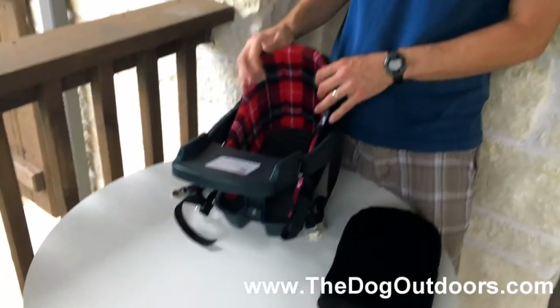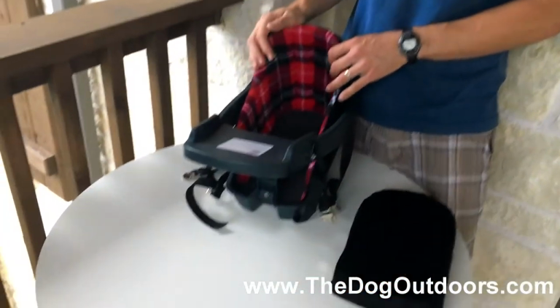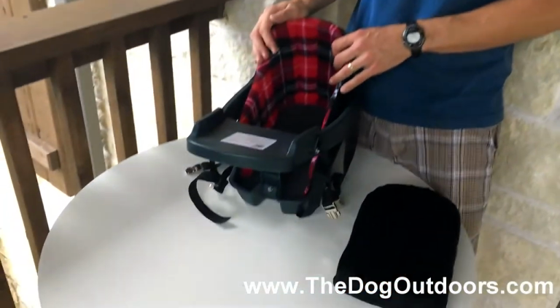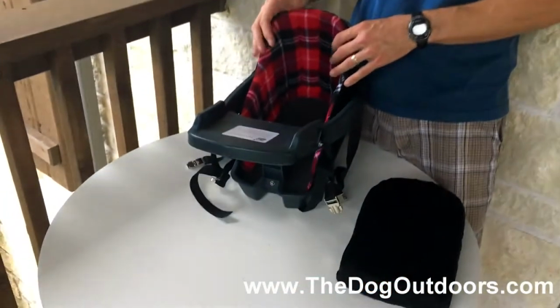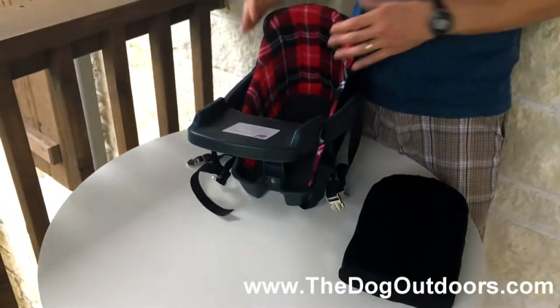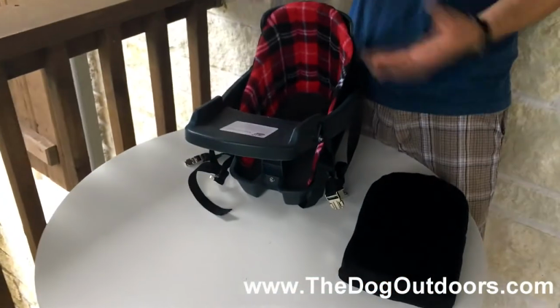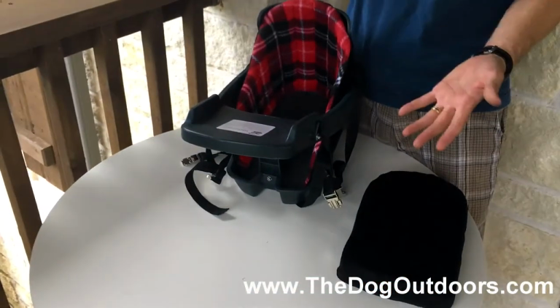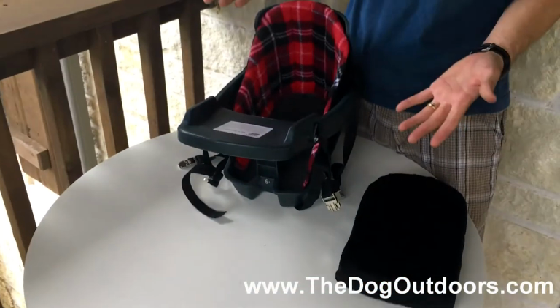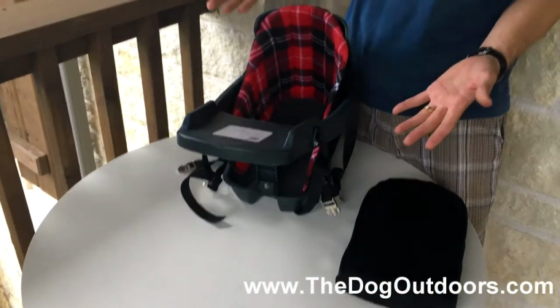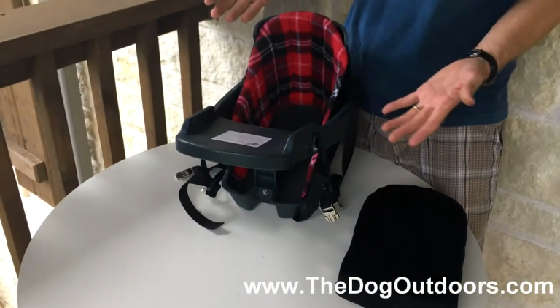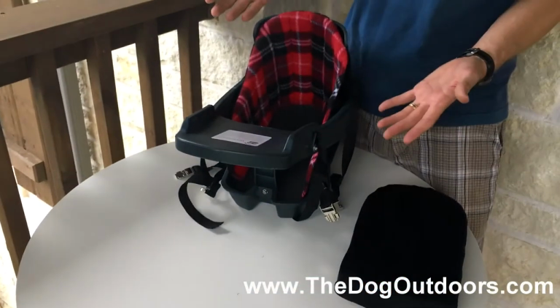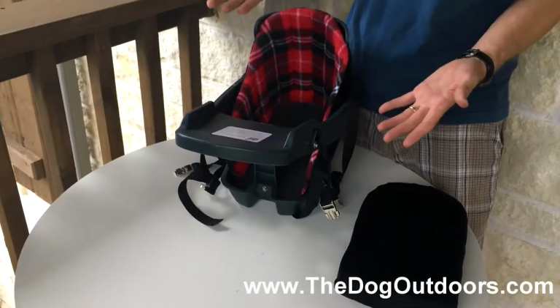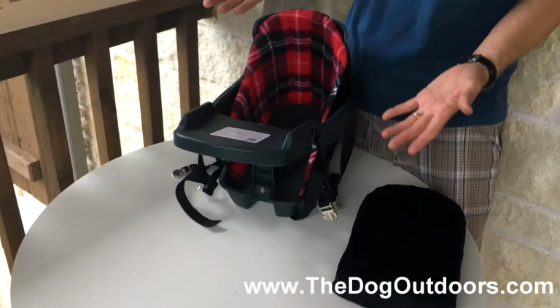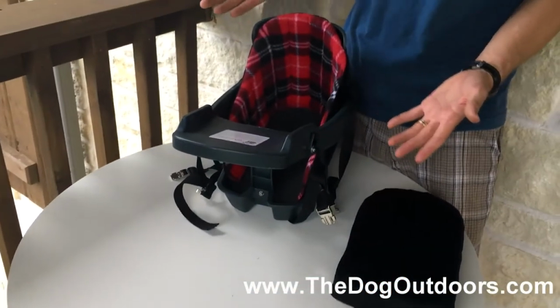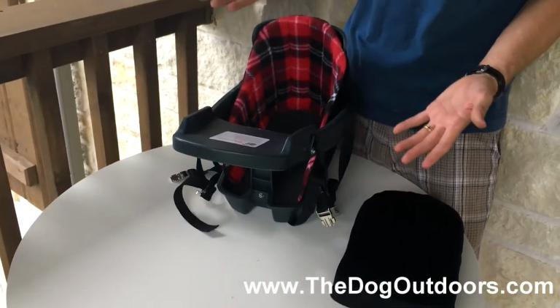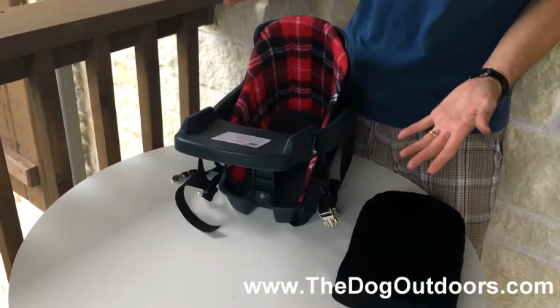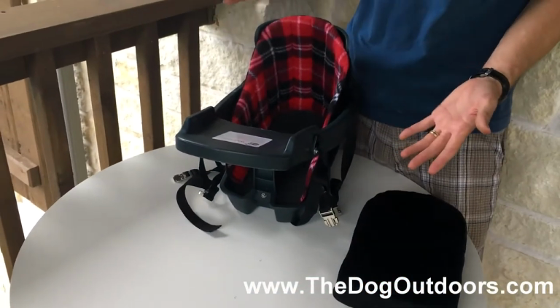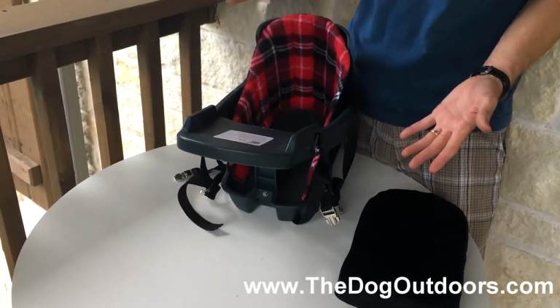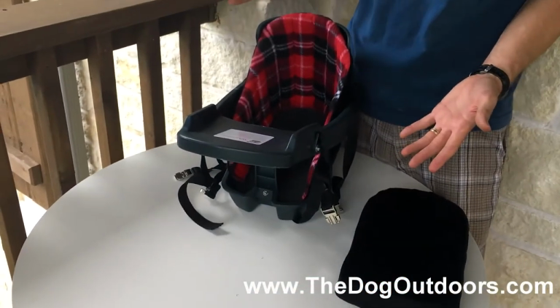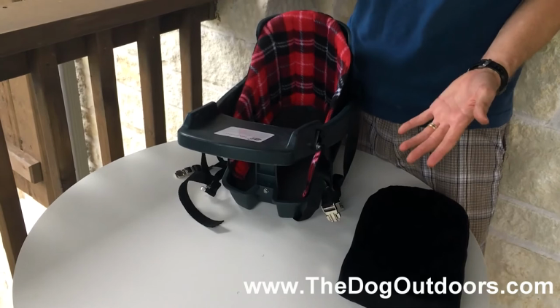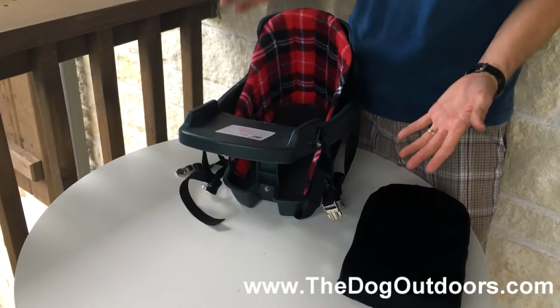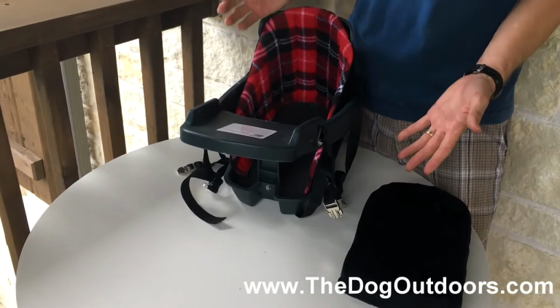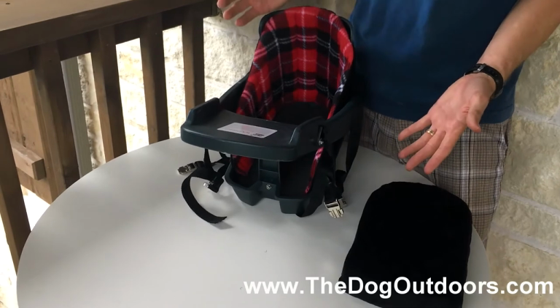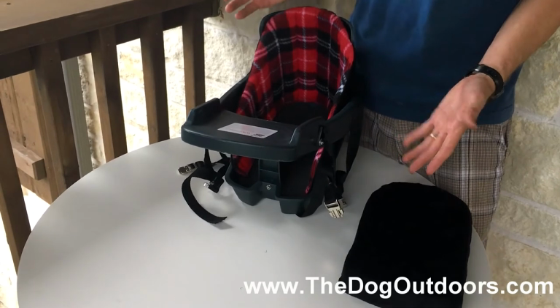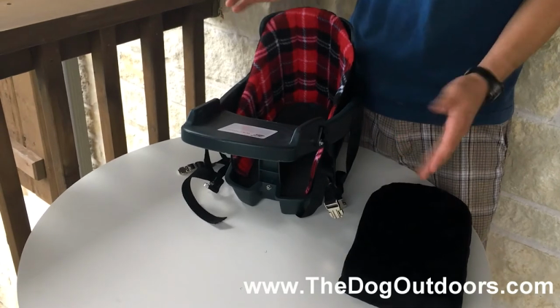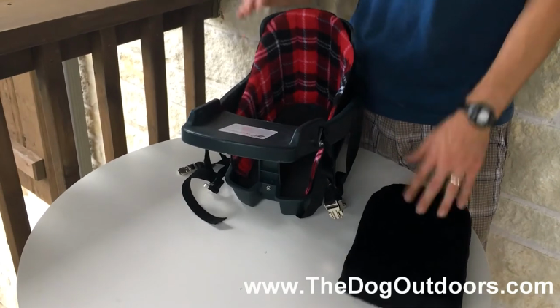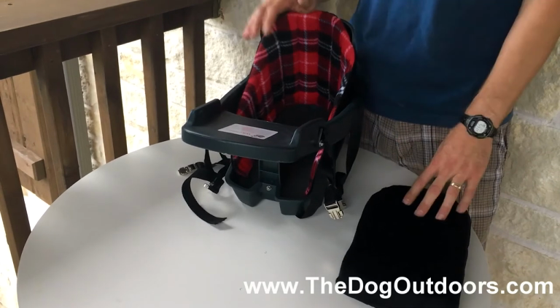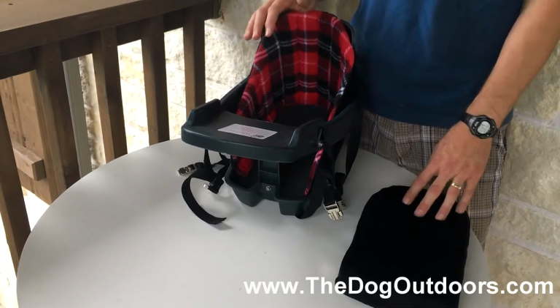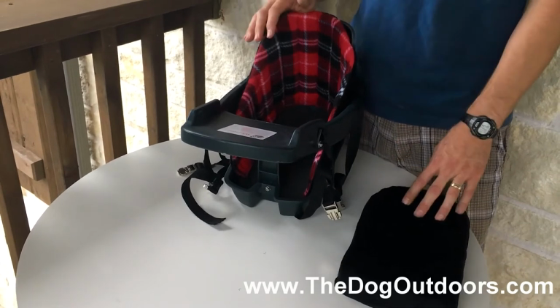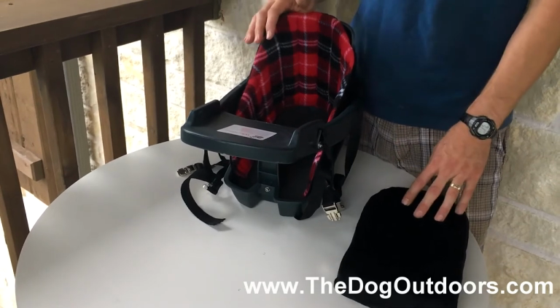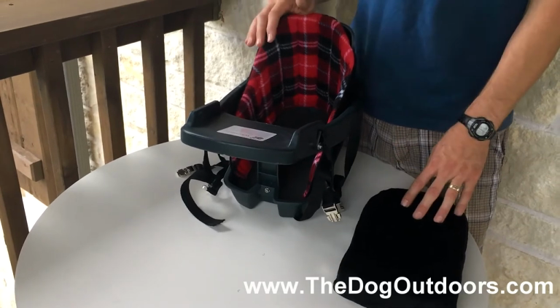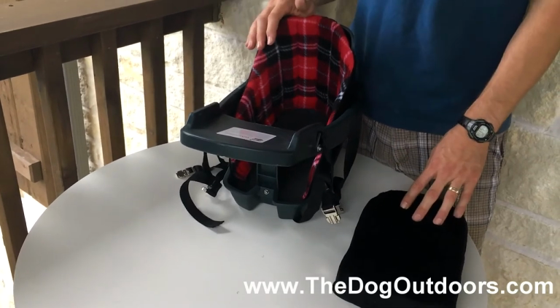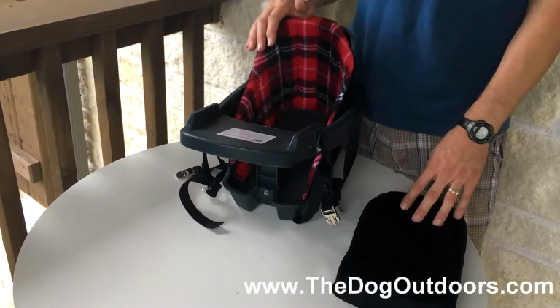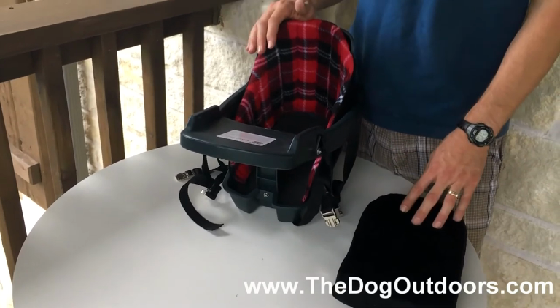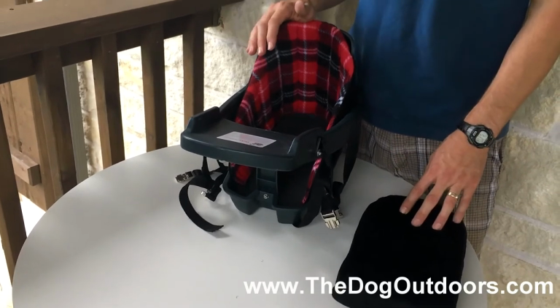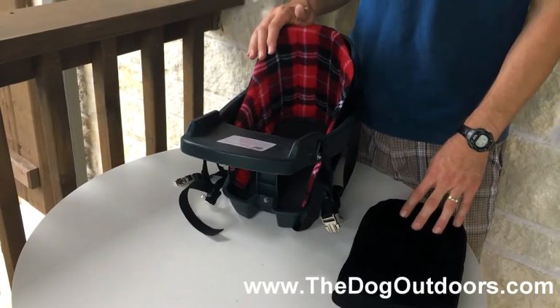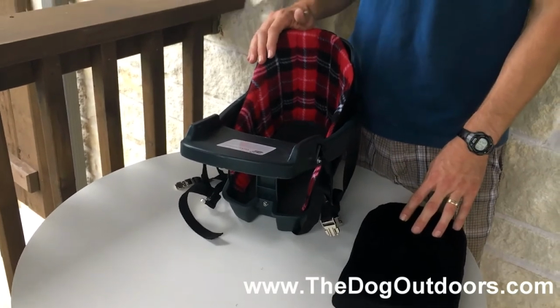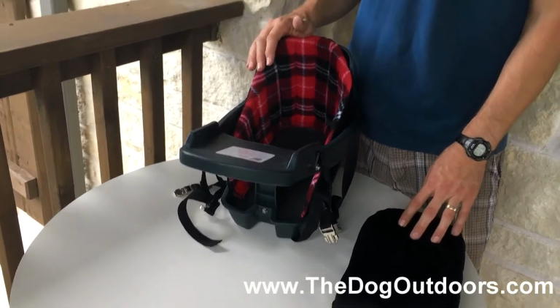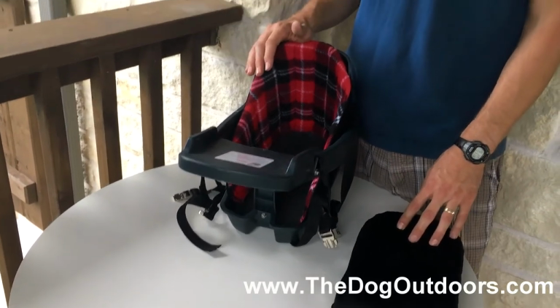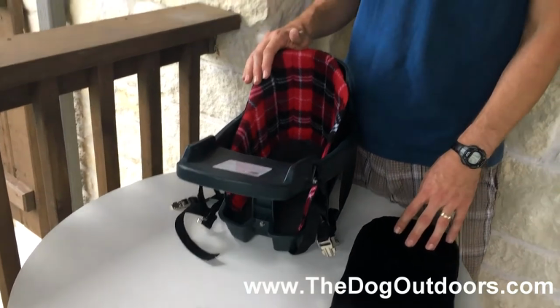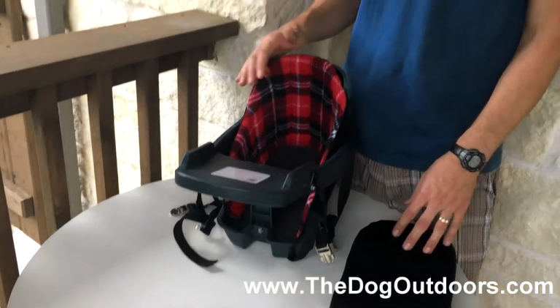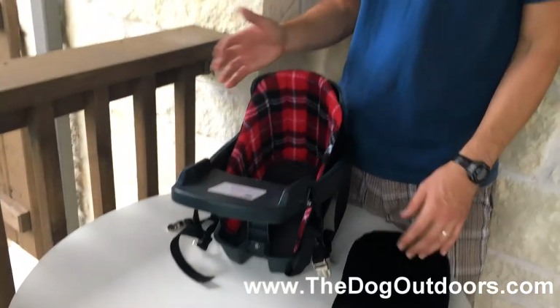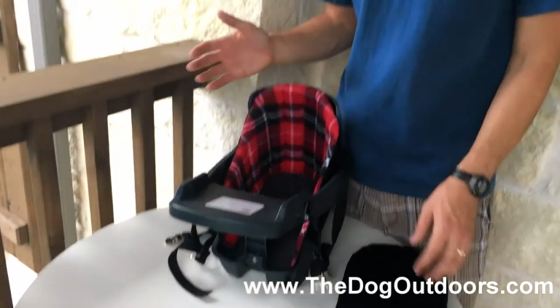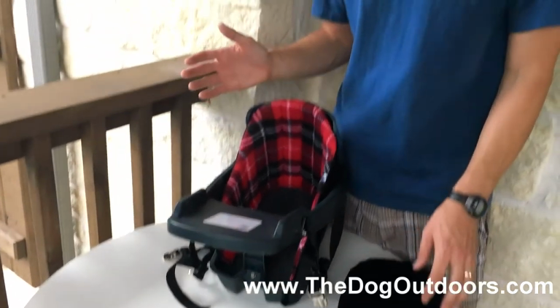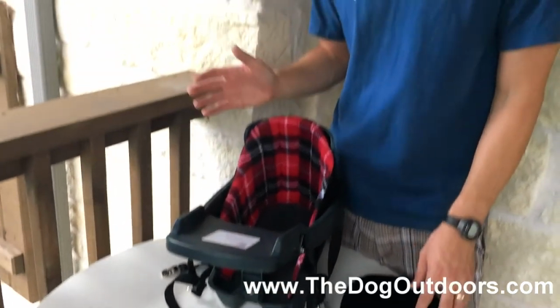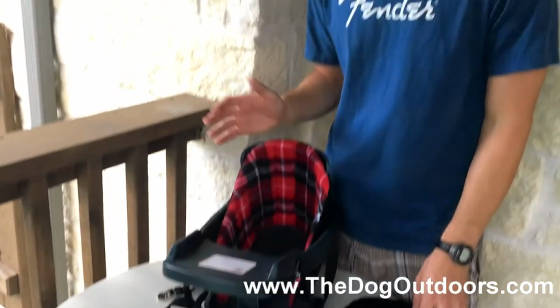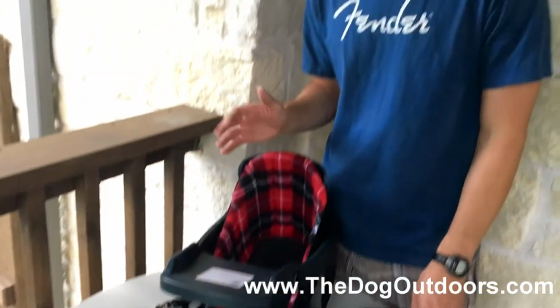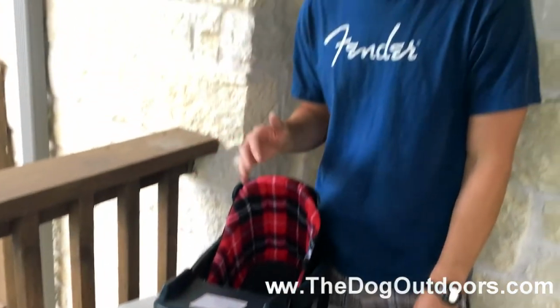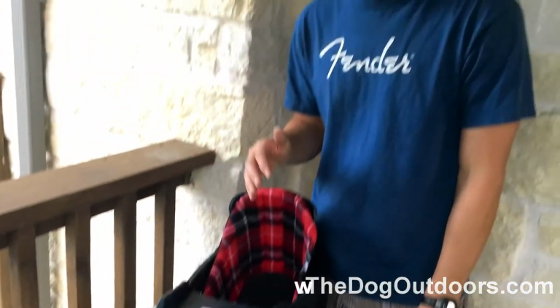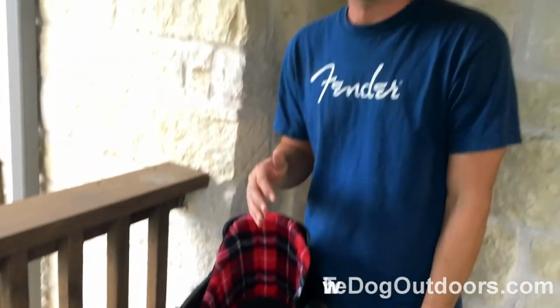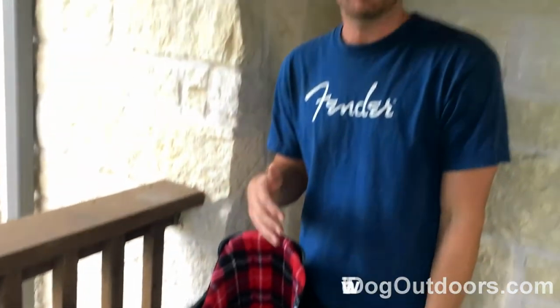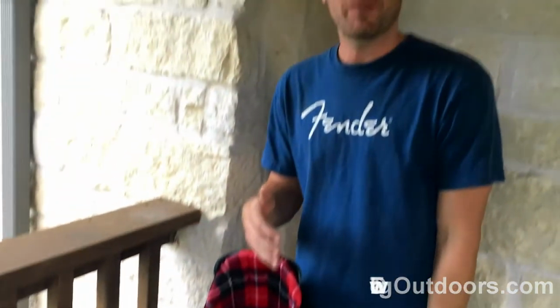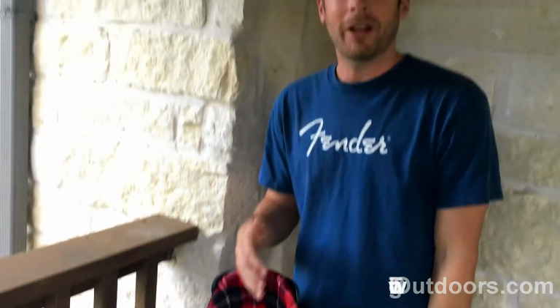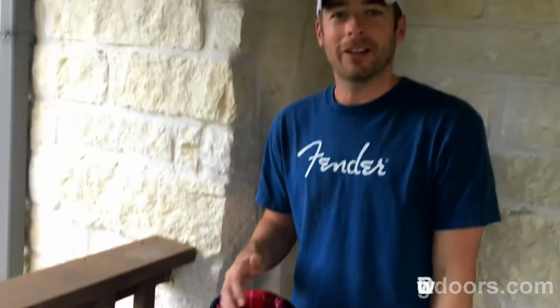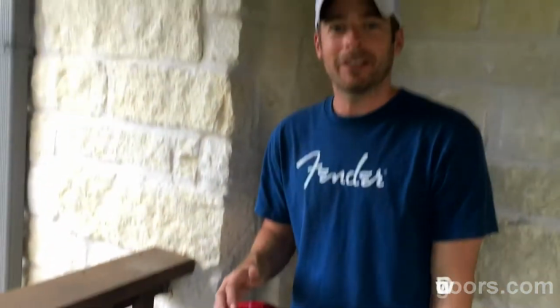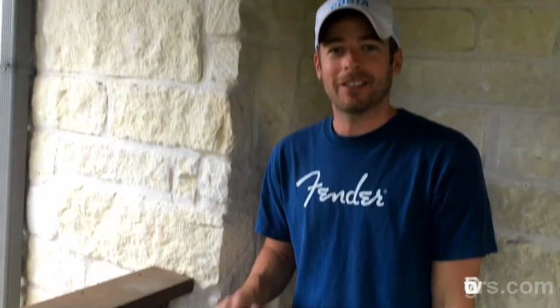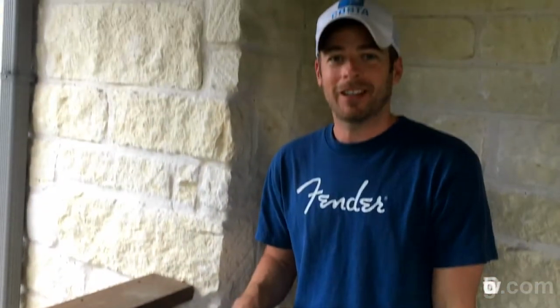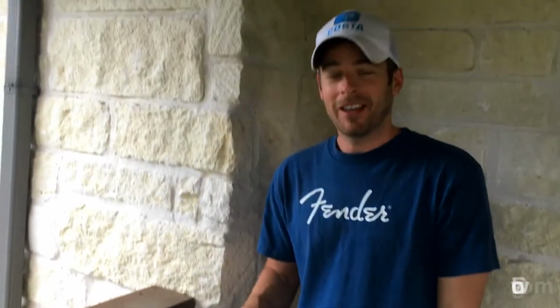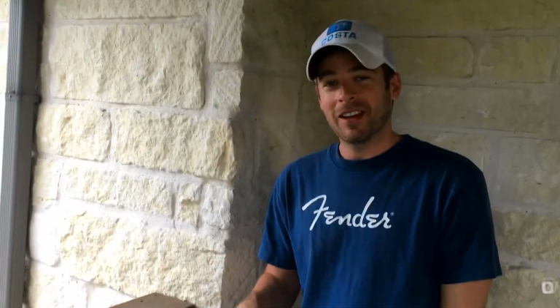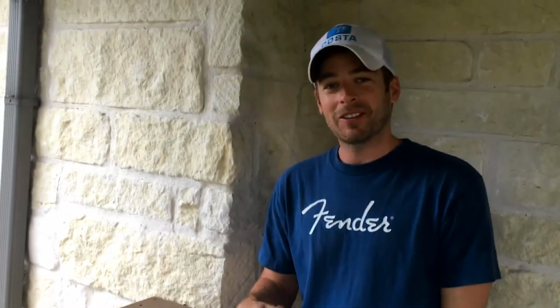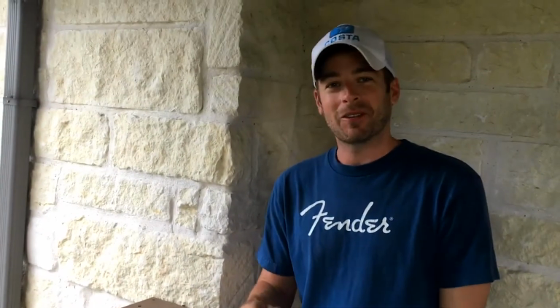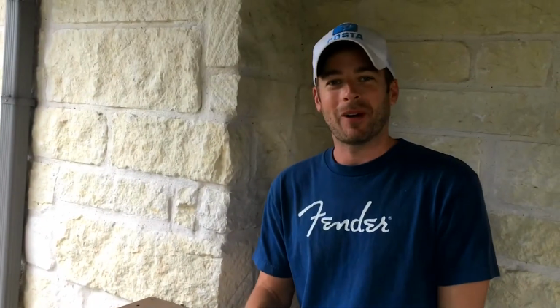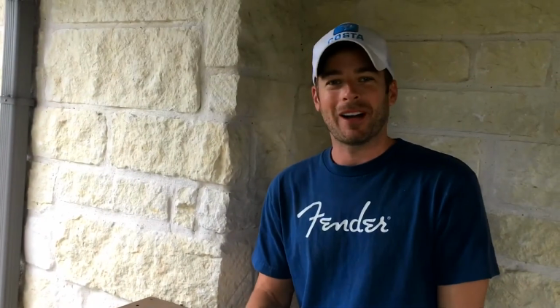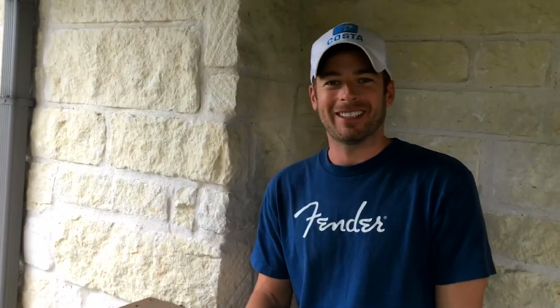So those are a couple of options with the Buddy Rider booster seat. And if you have any other questions, just email us. Thanks for watching.